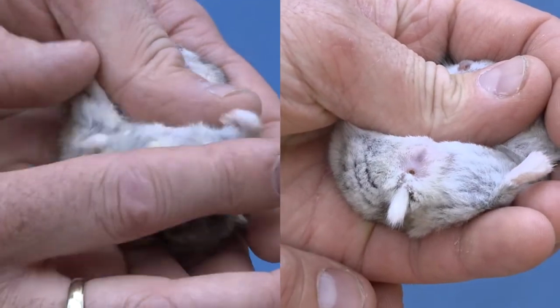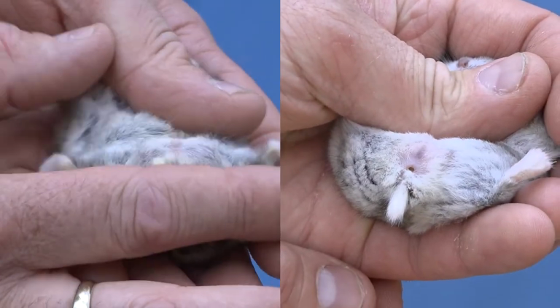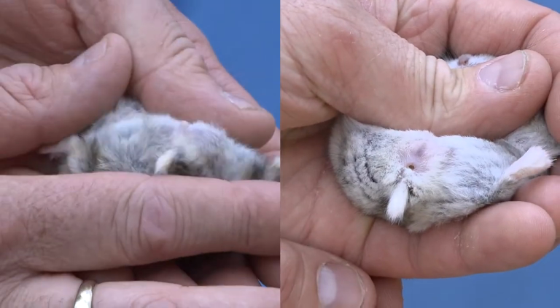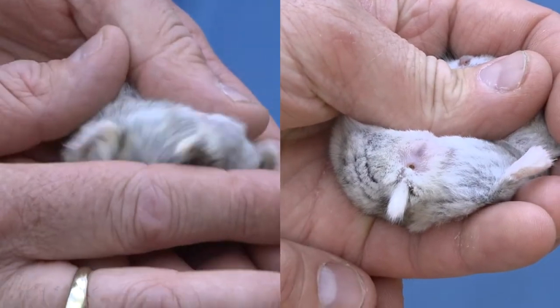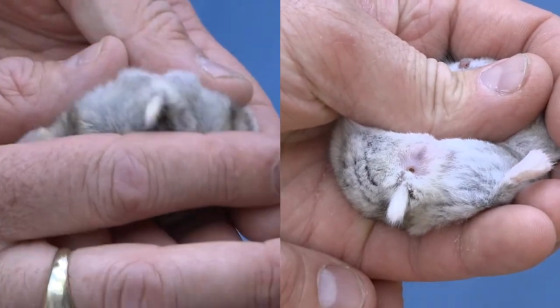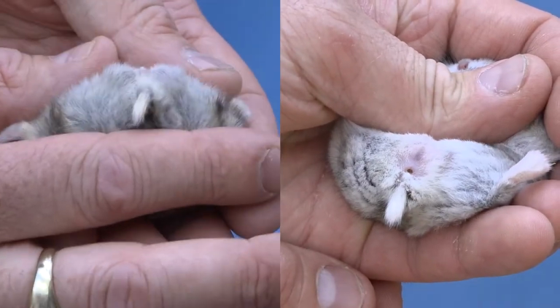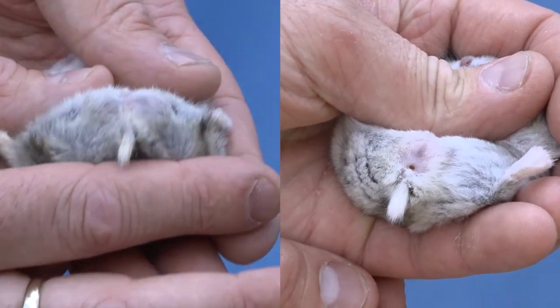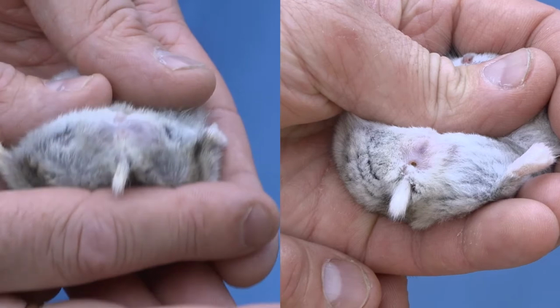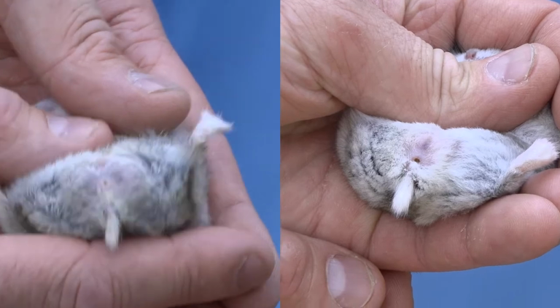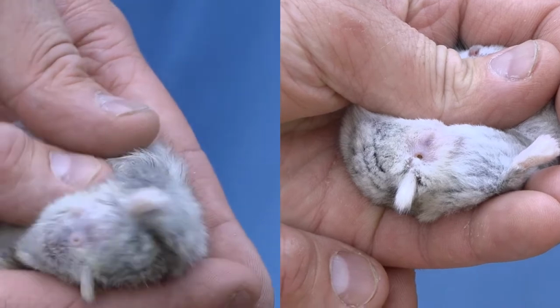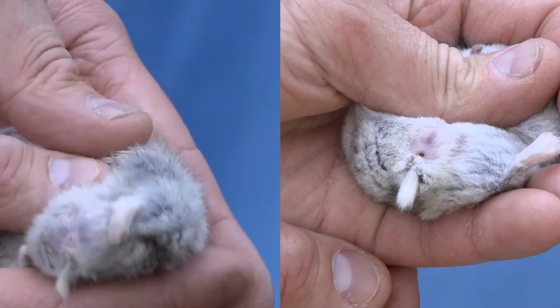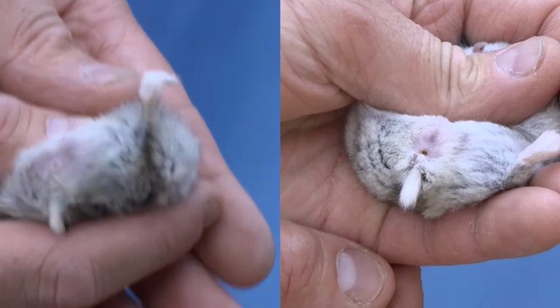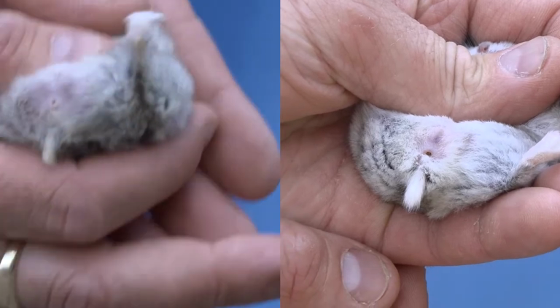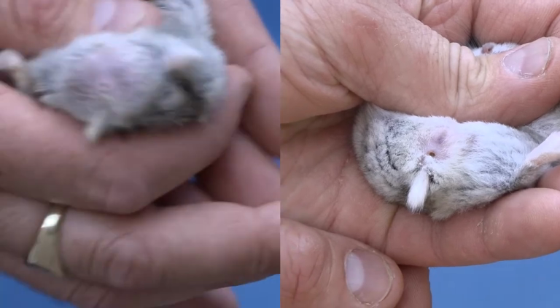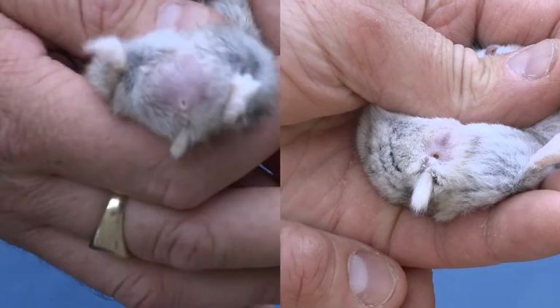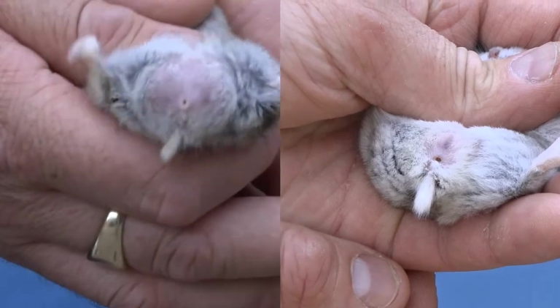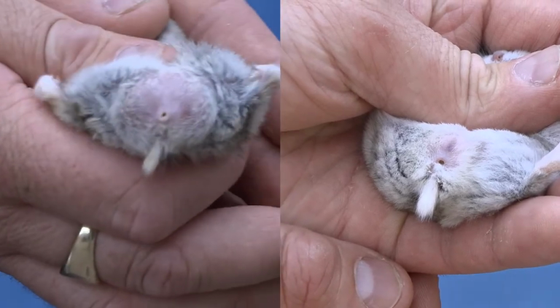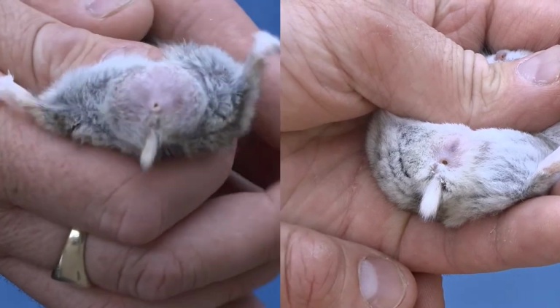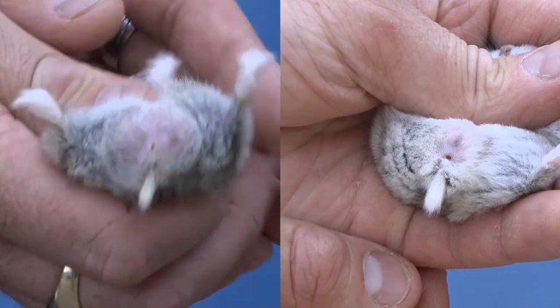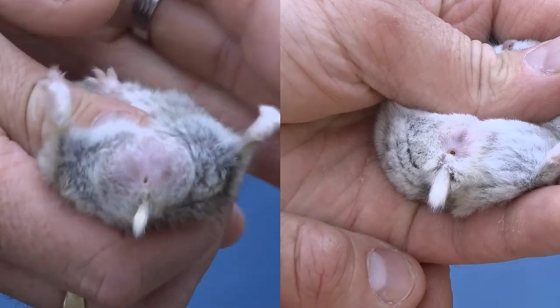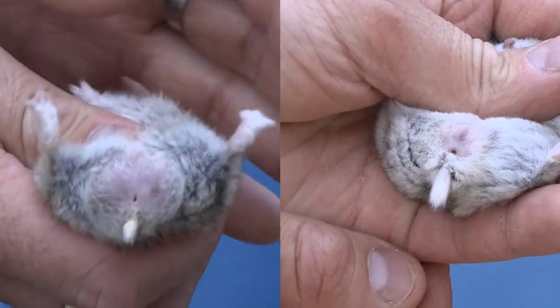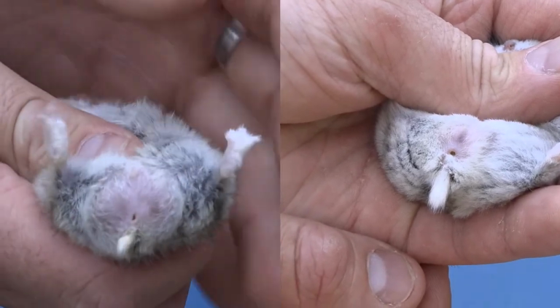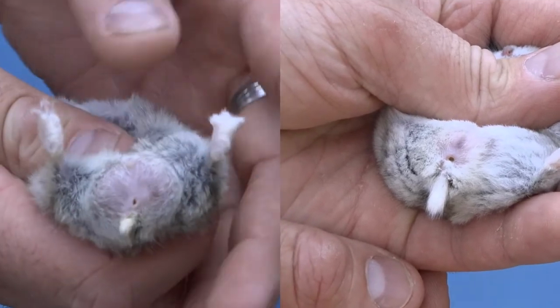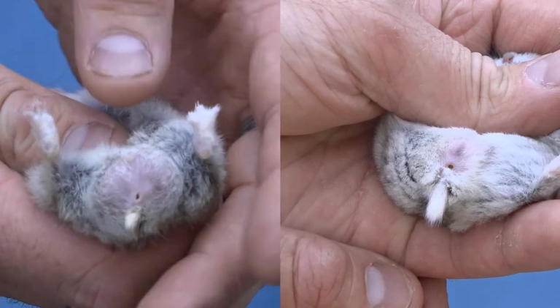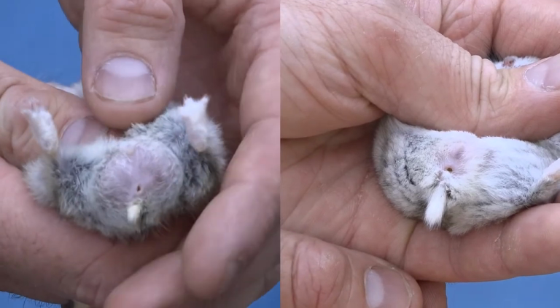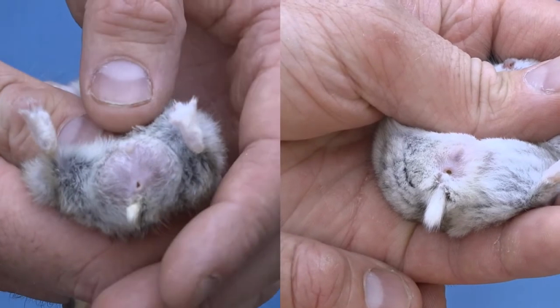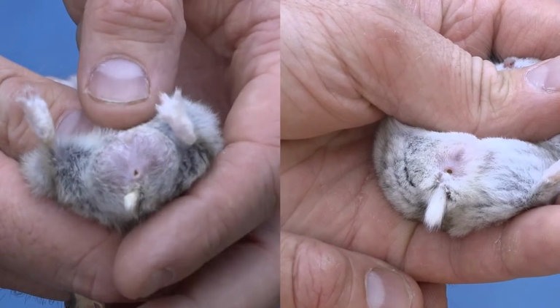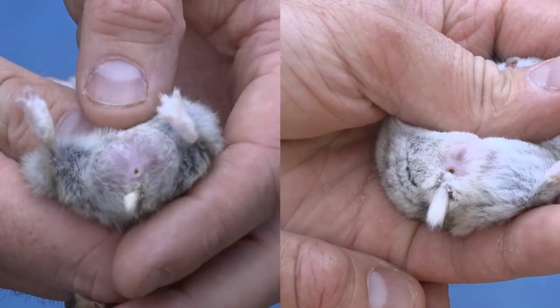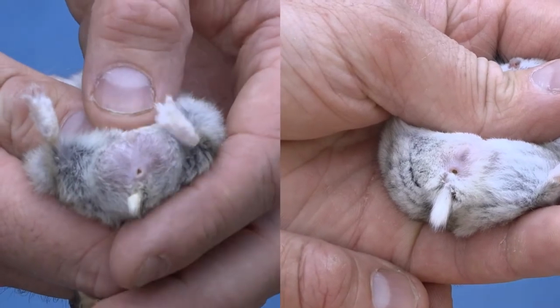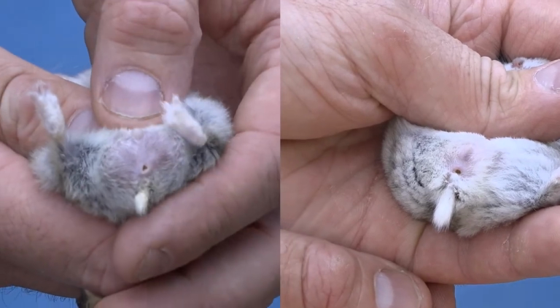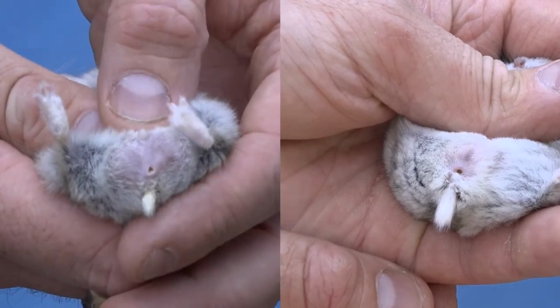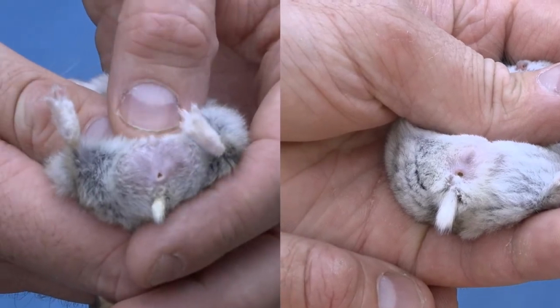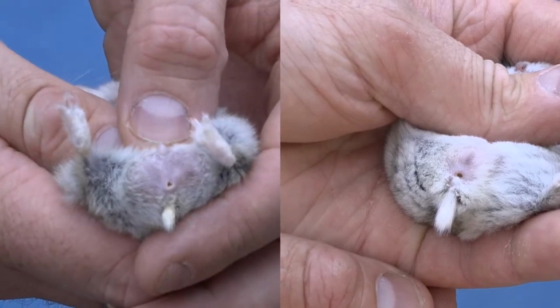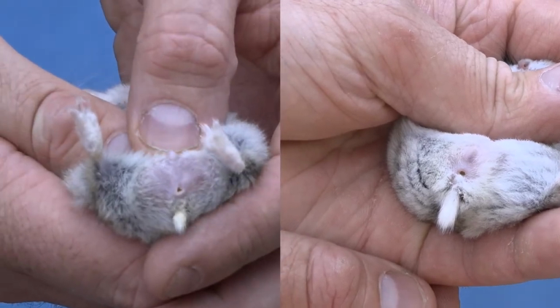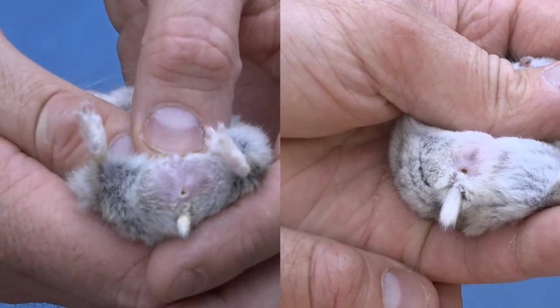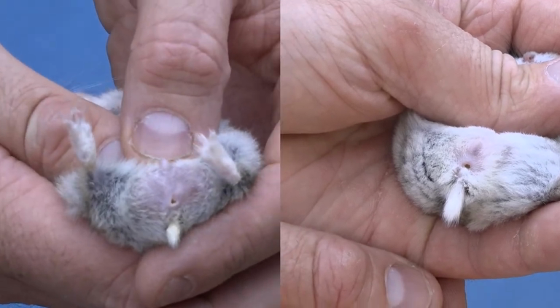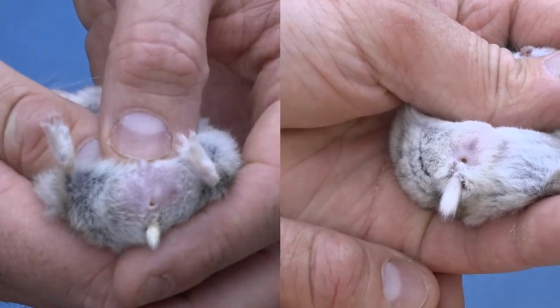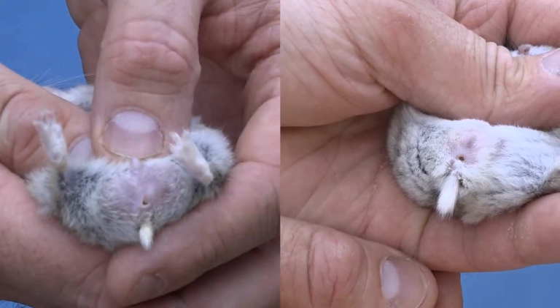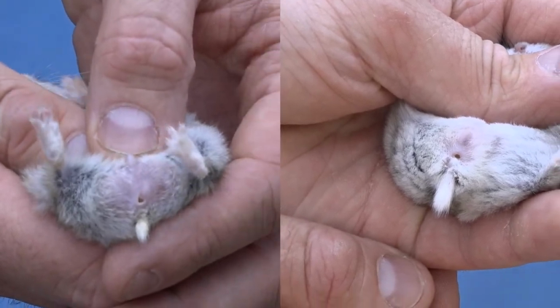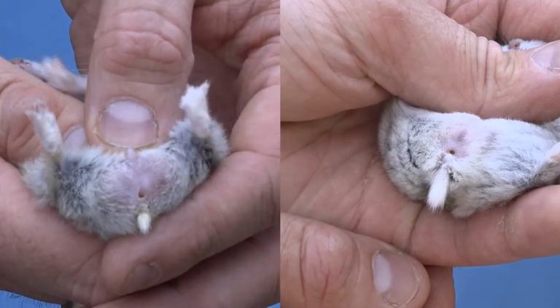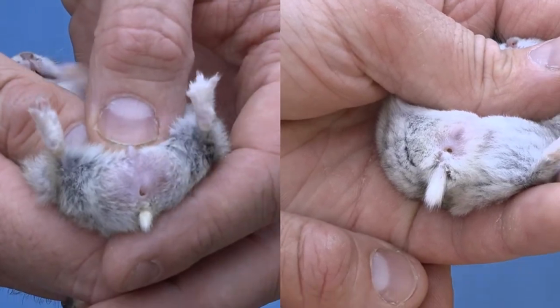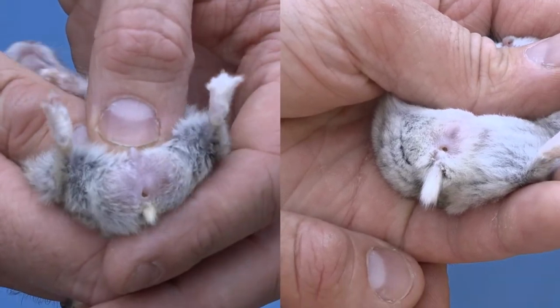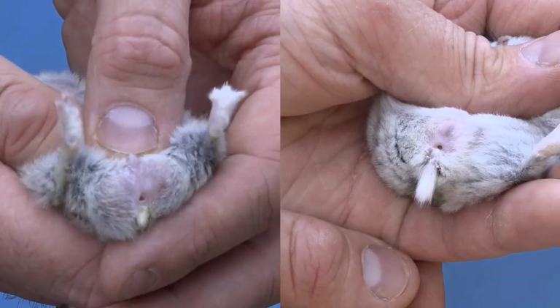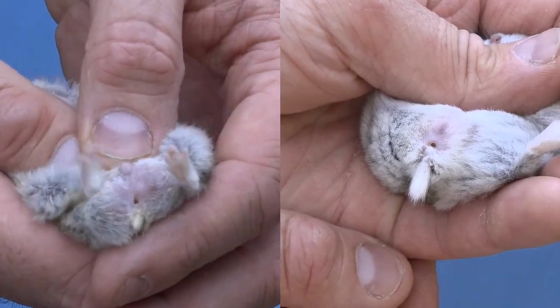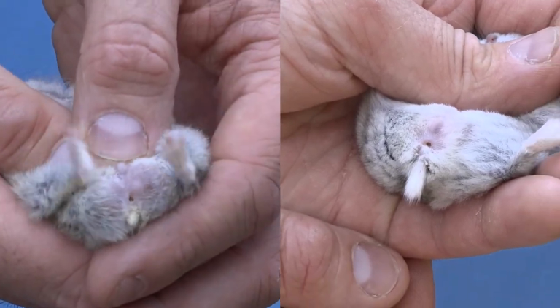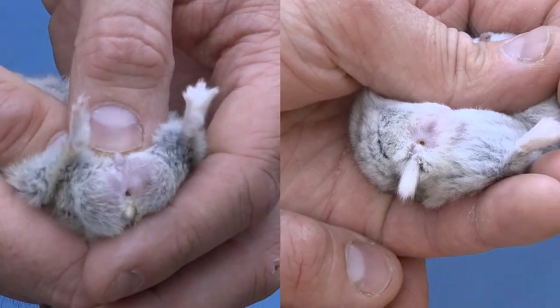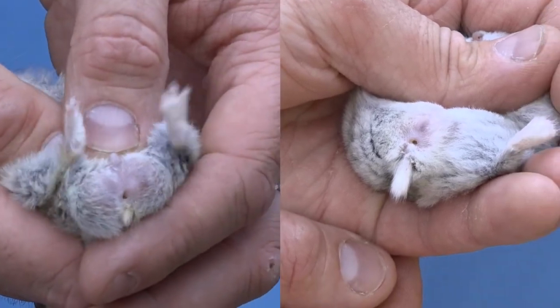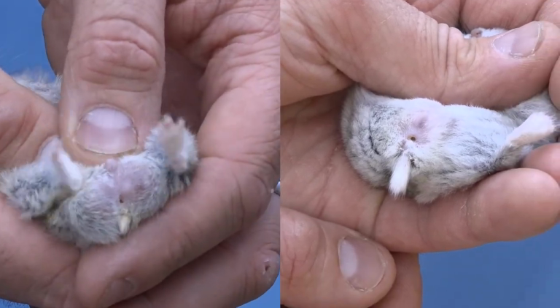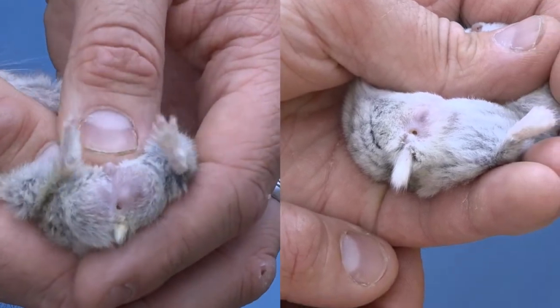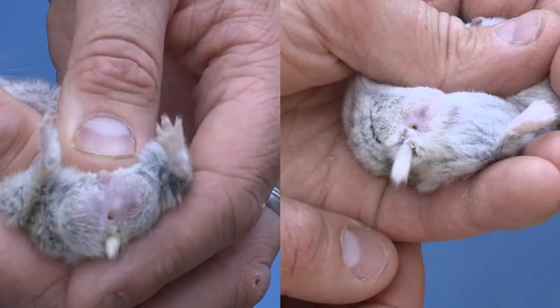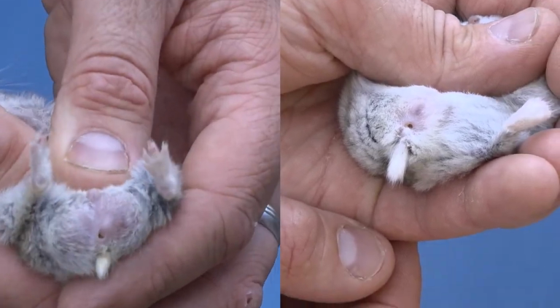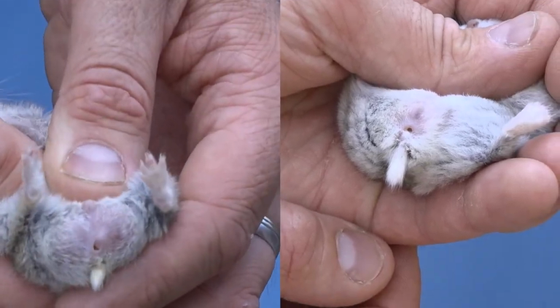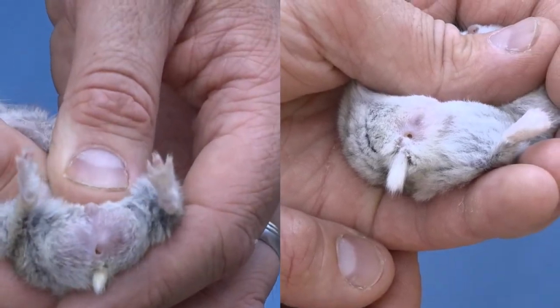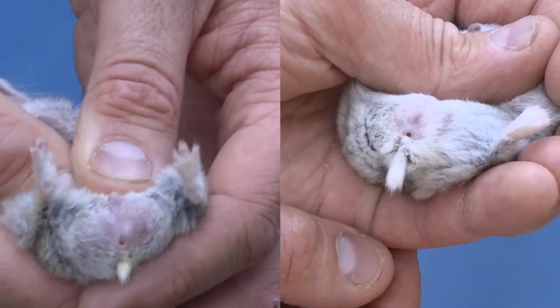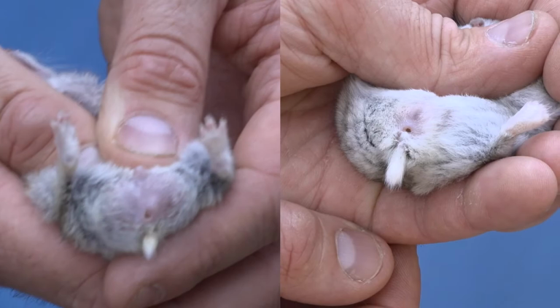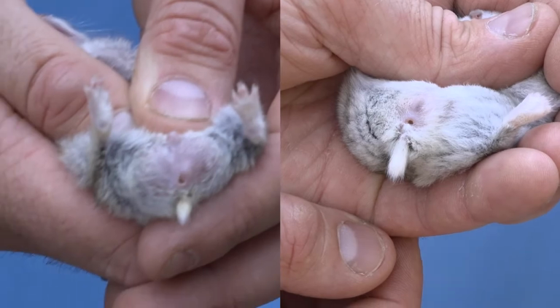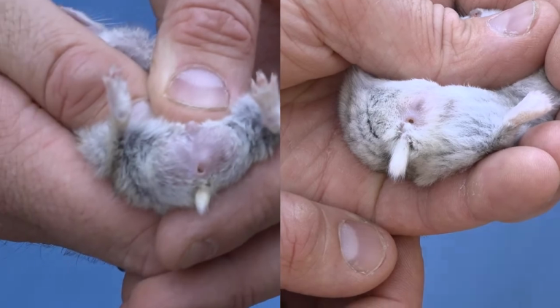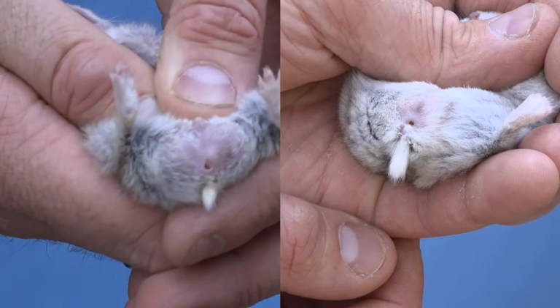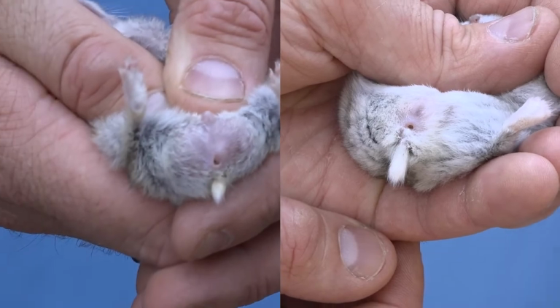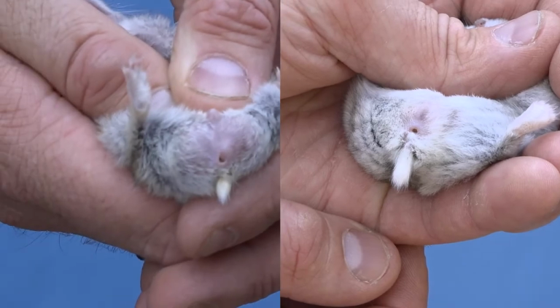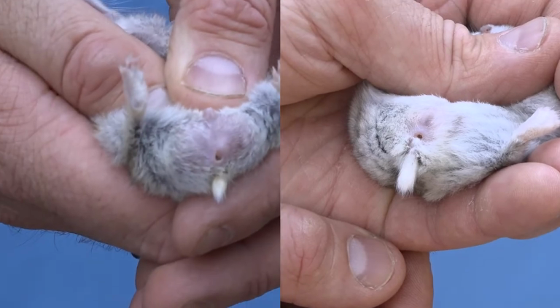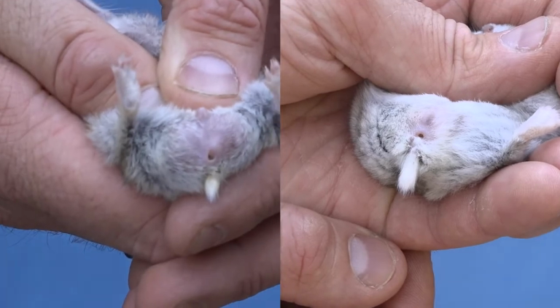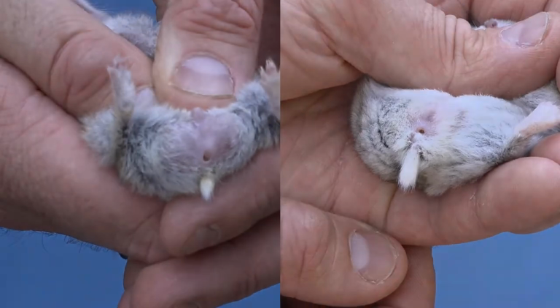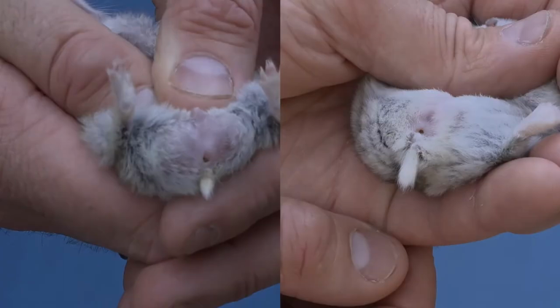However, in a male, if you apply a small amount of pressure to the body, you will see the testicles swell clearly, identifying it as a male.